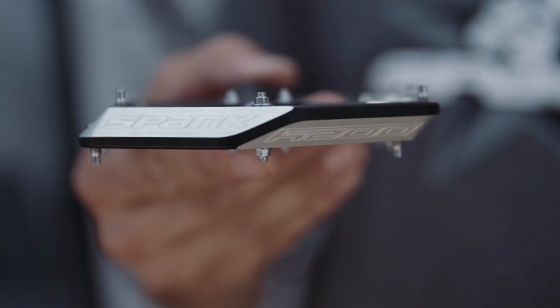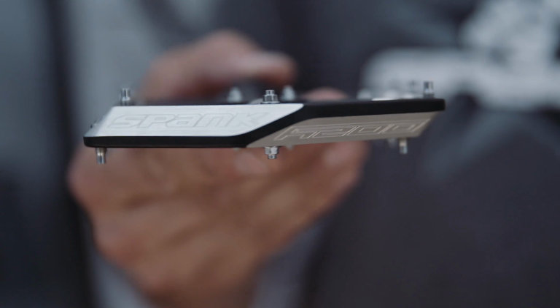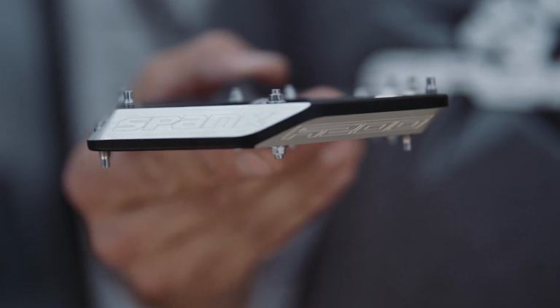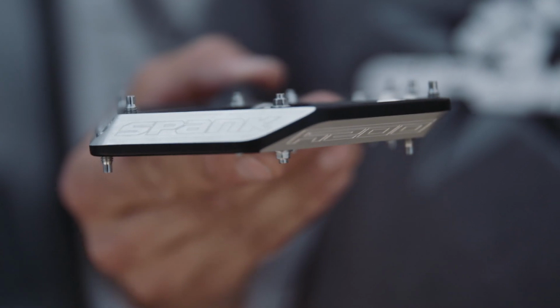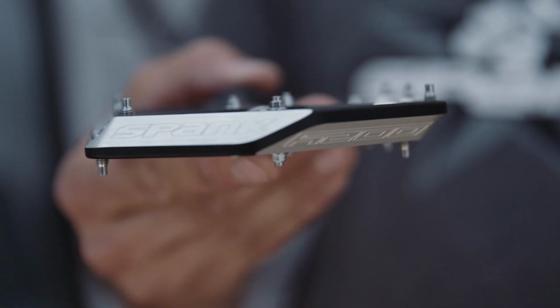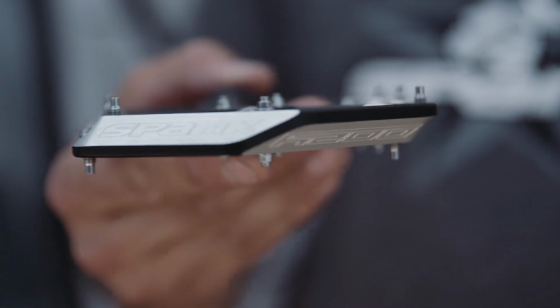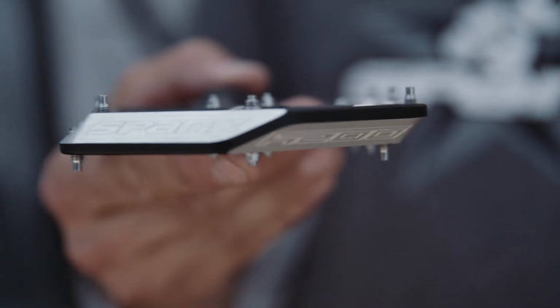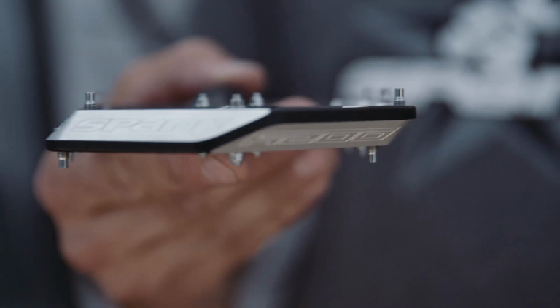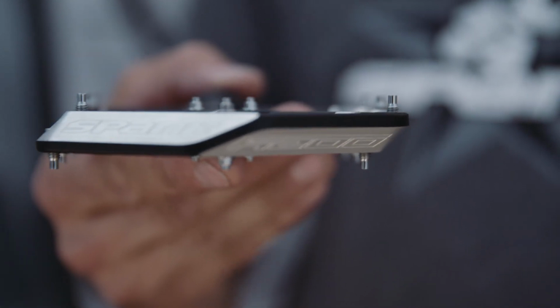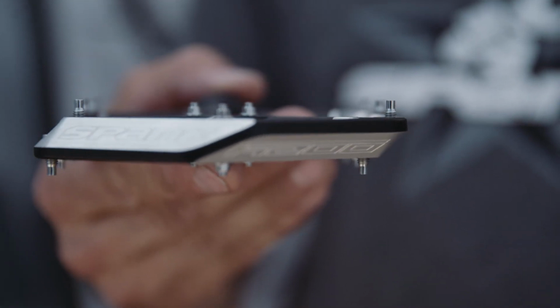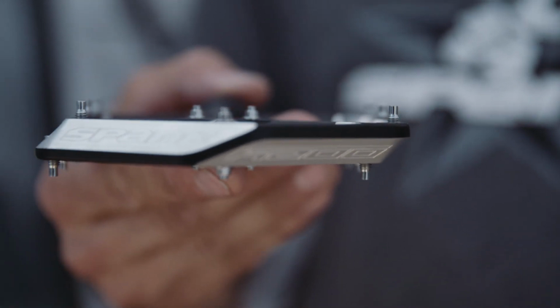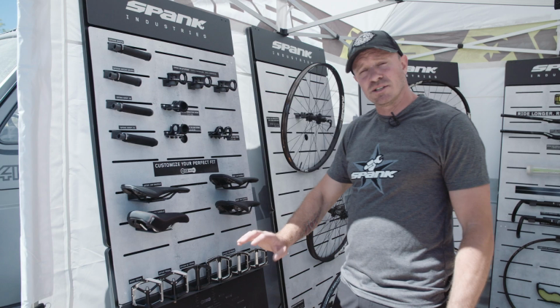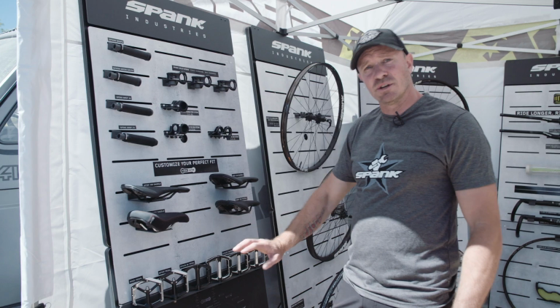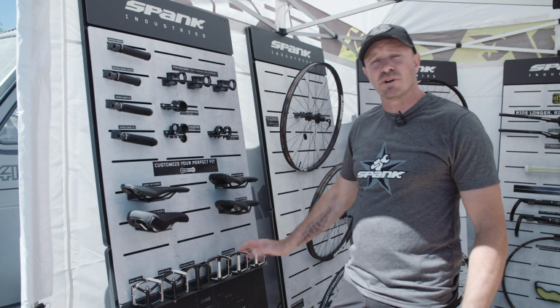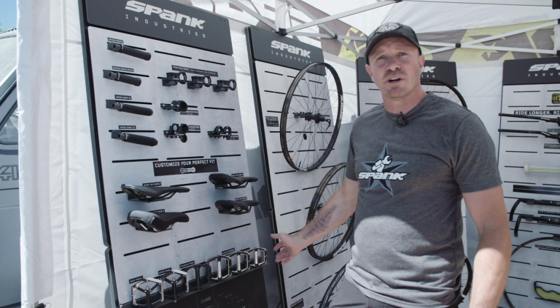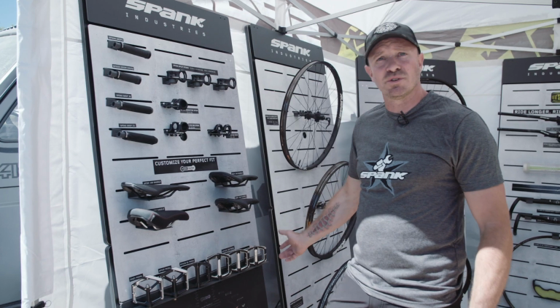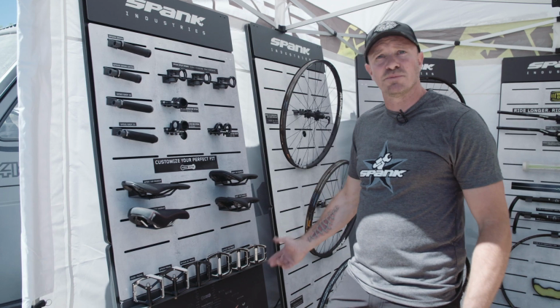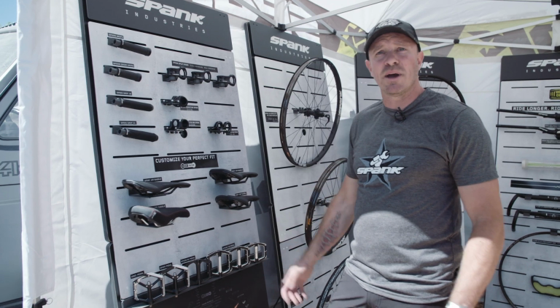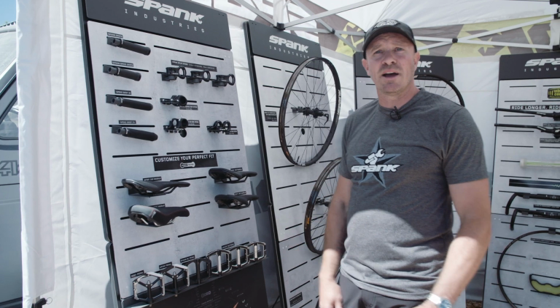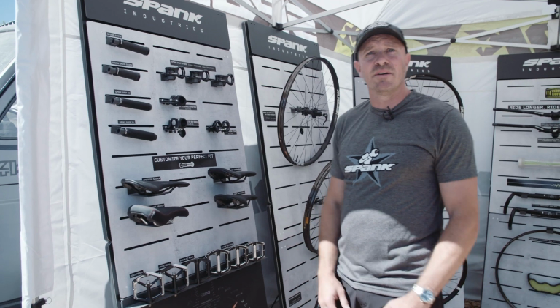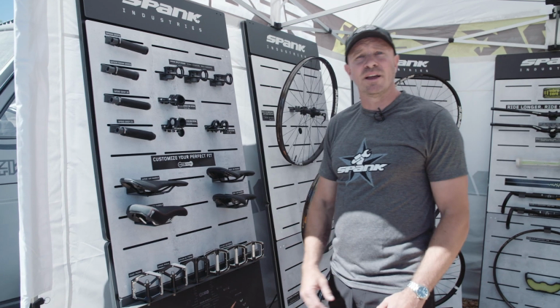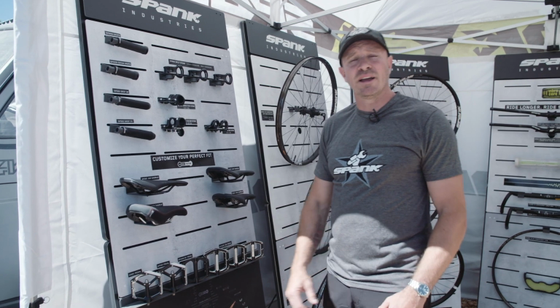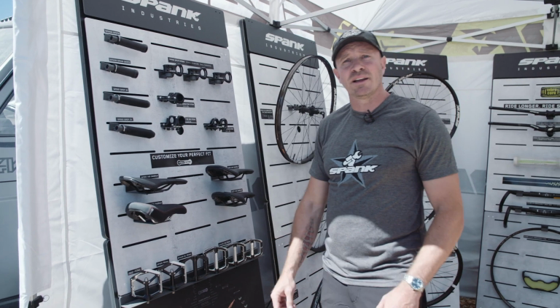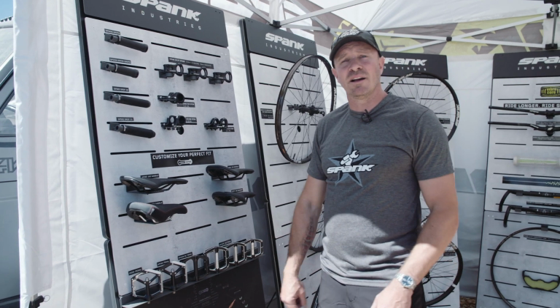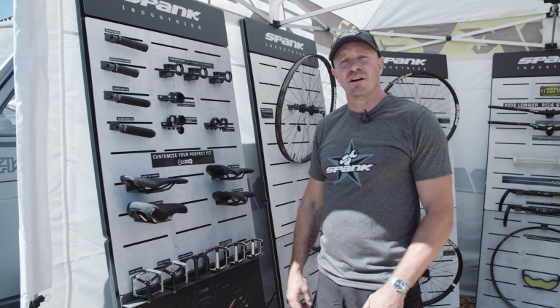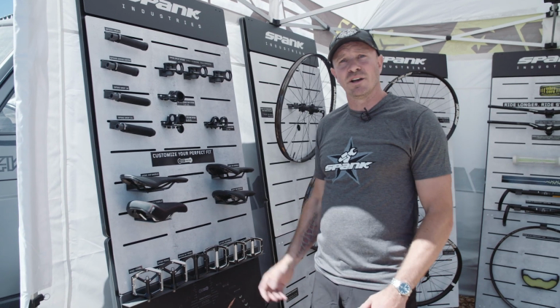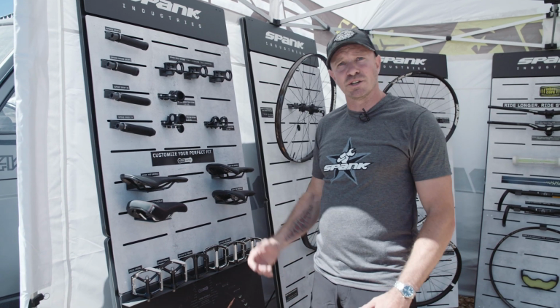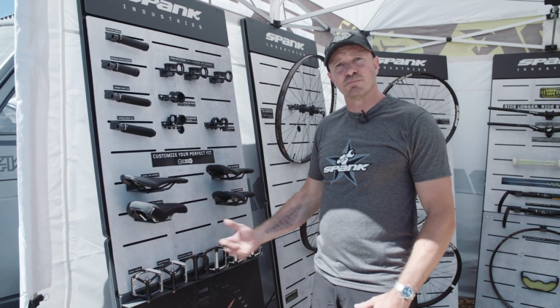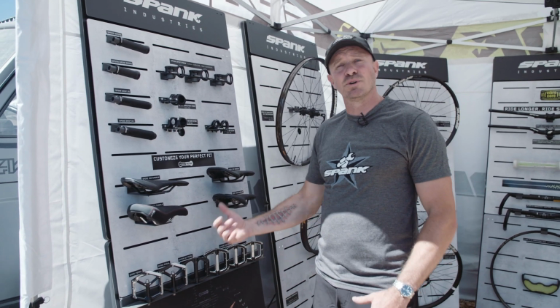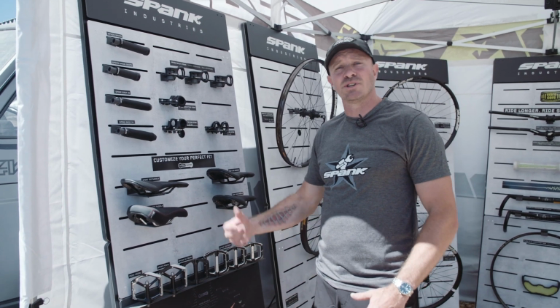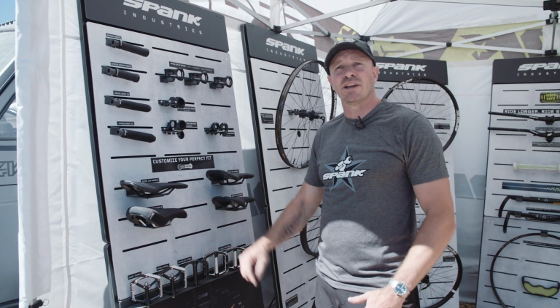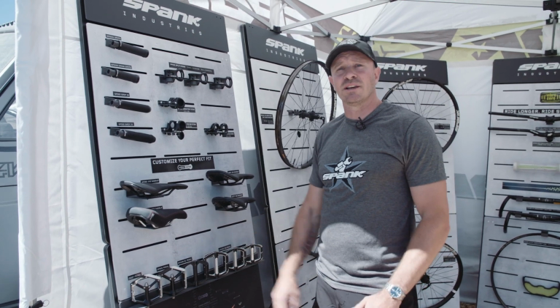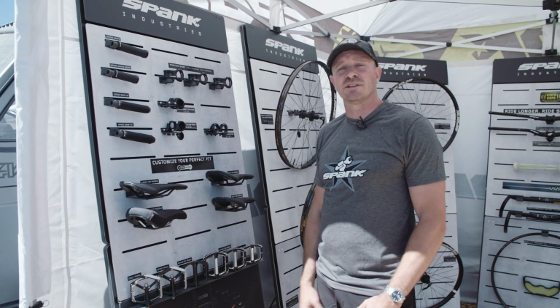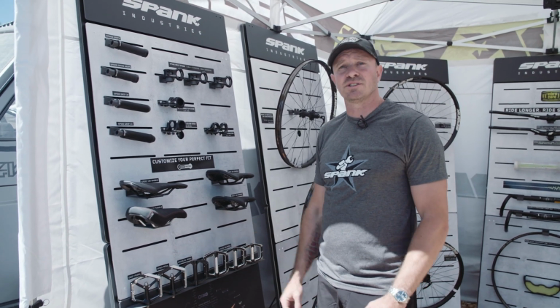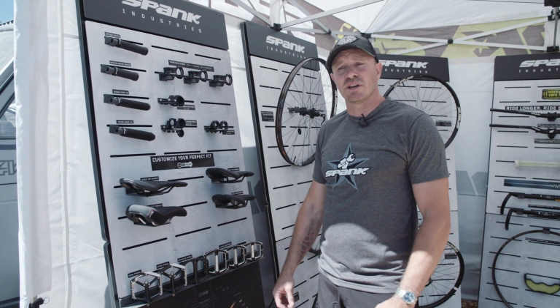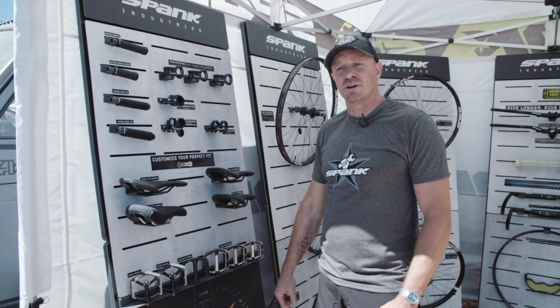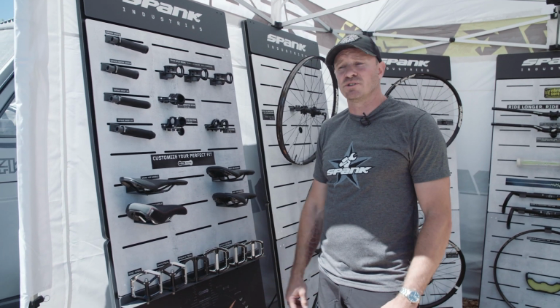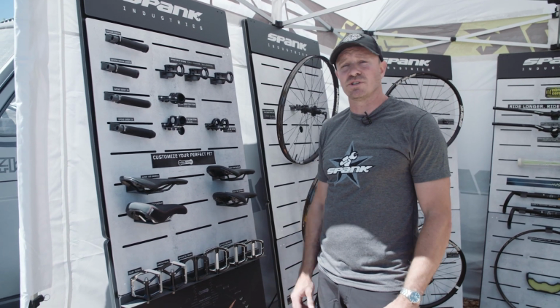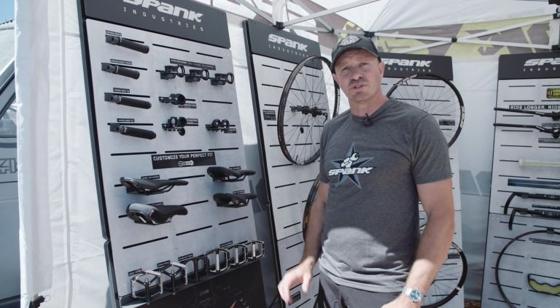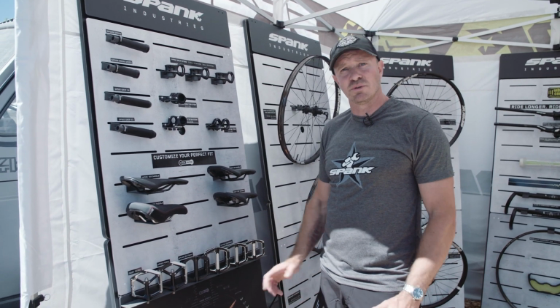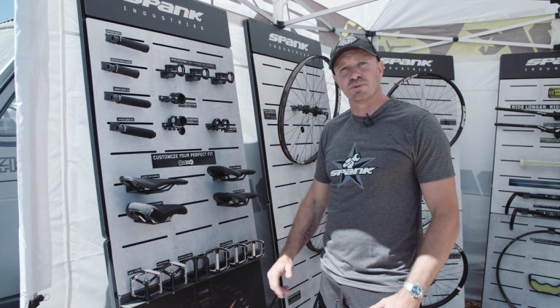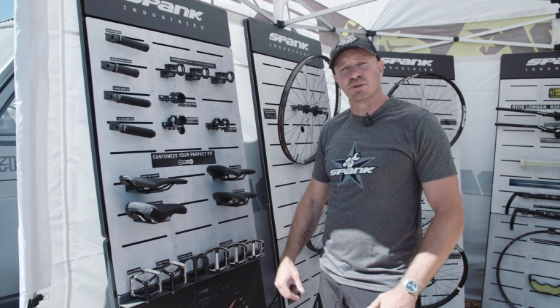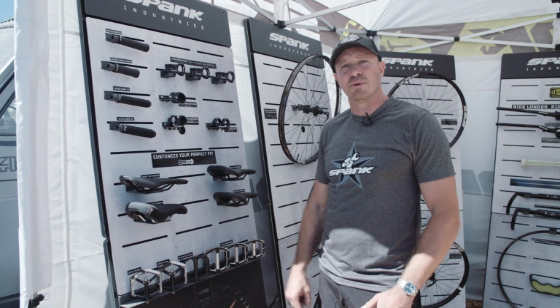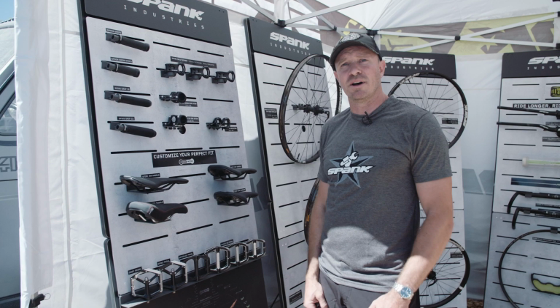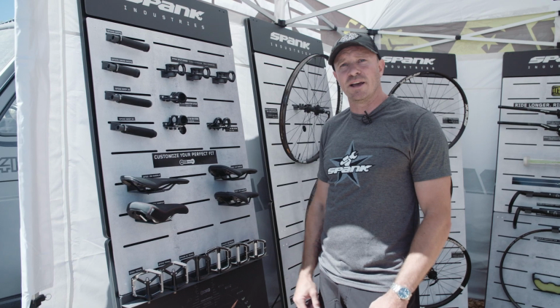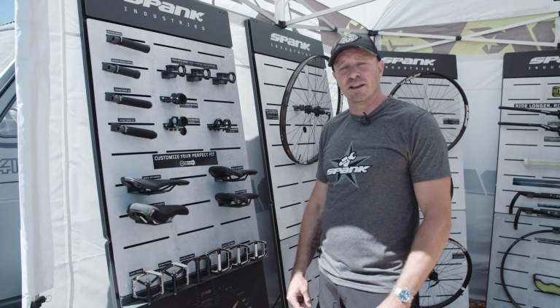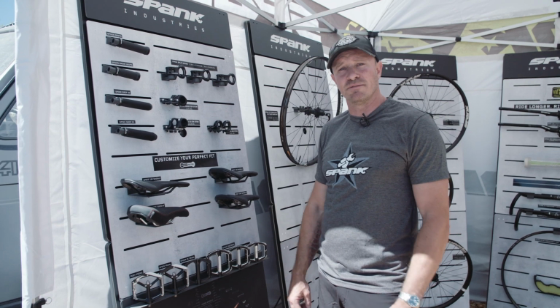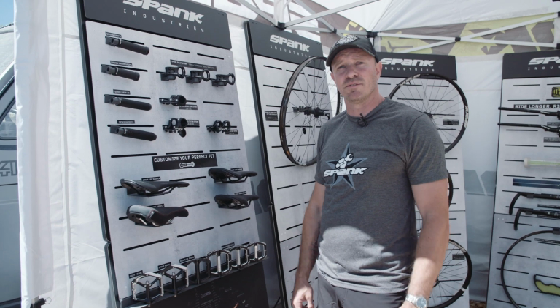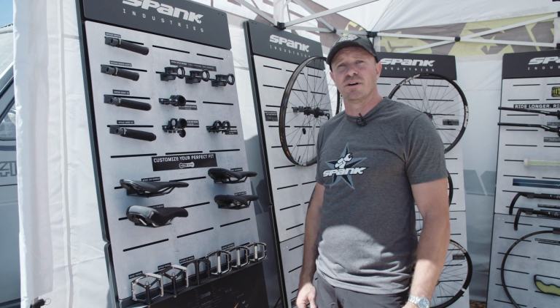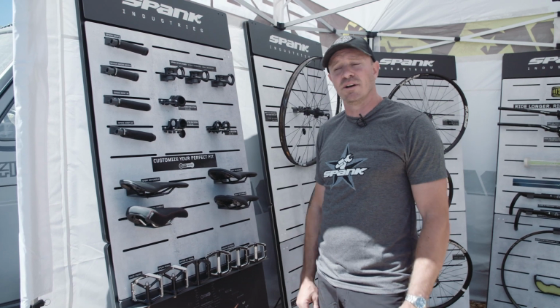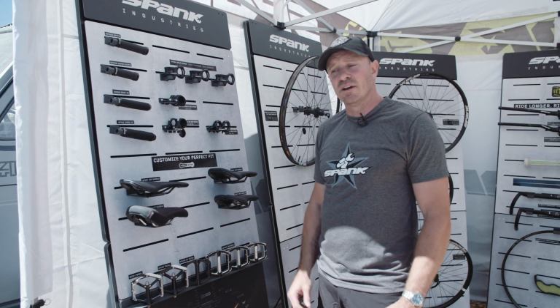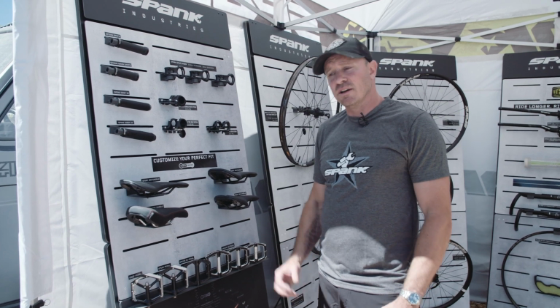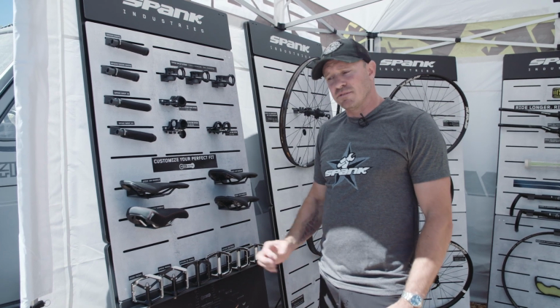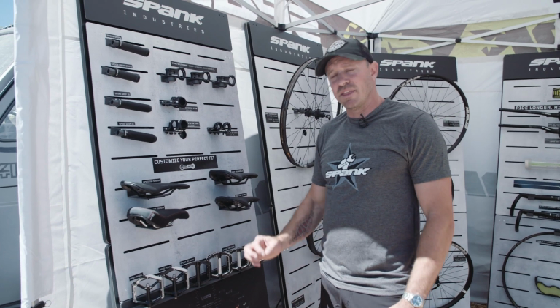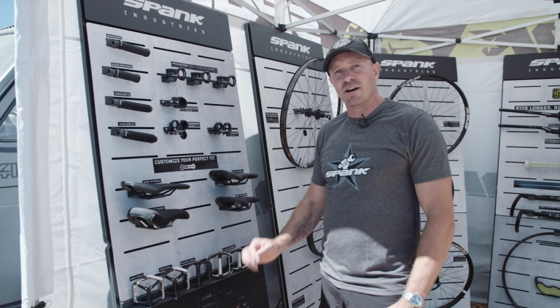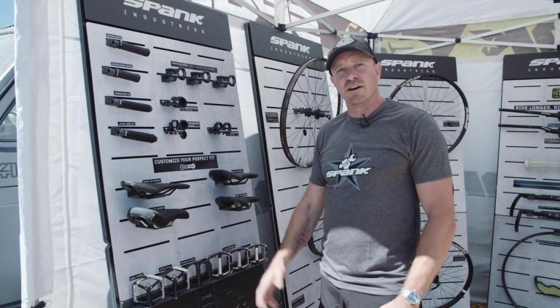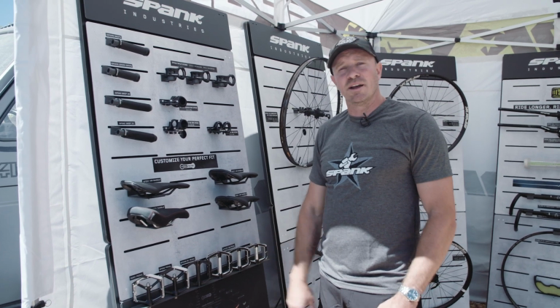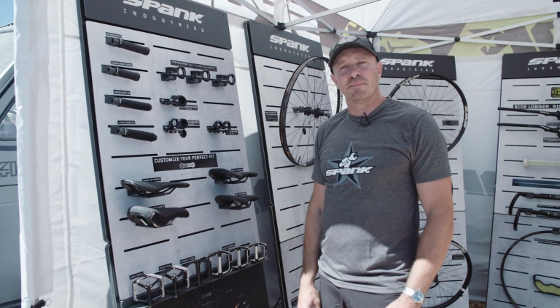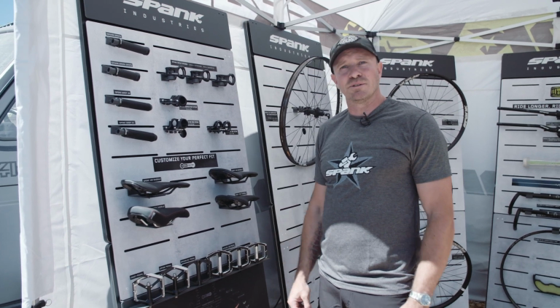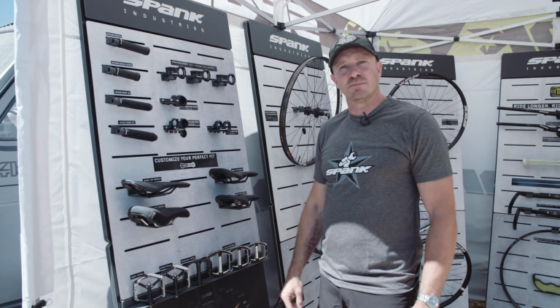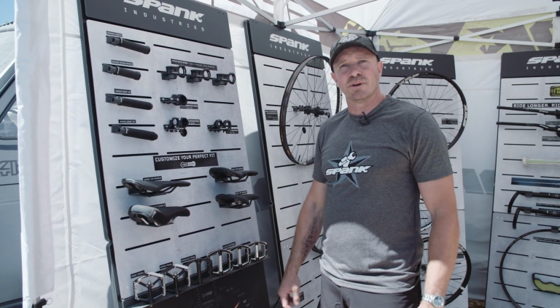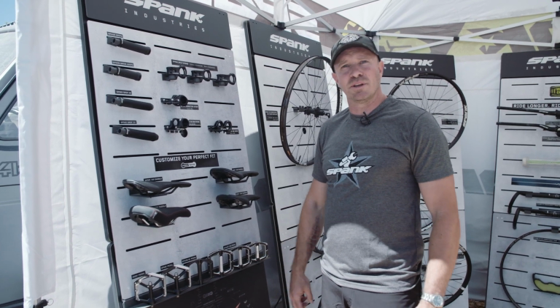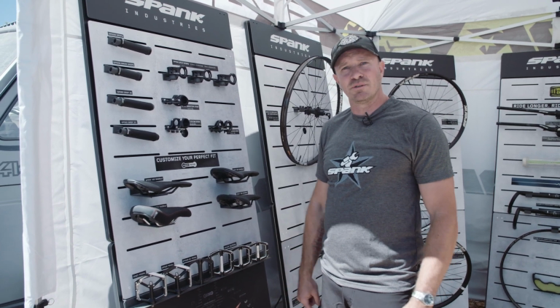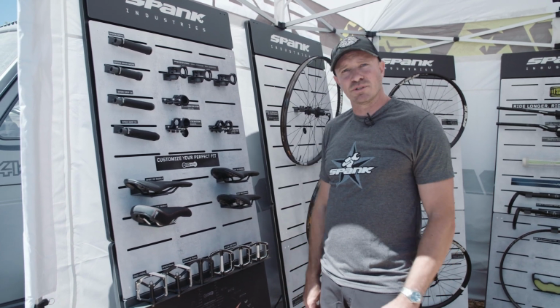All our pedals feature sealed cartridge bearings and Aegis bushings, so just super high-end construction for high-end mountain bike use.